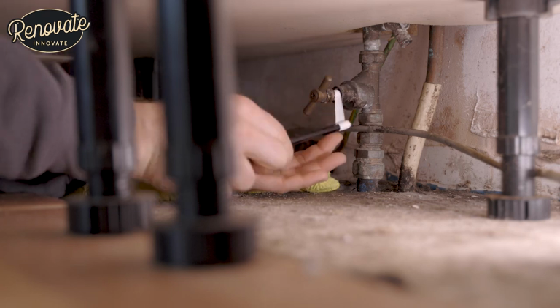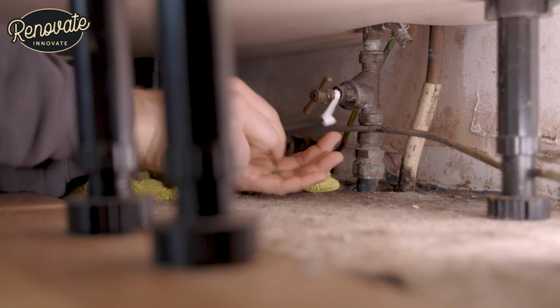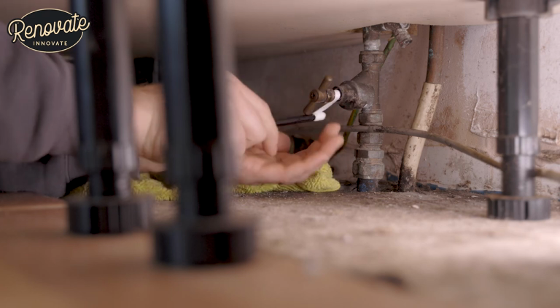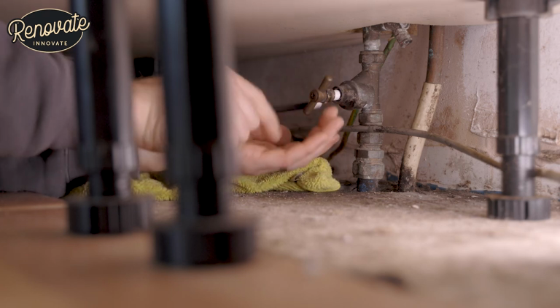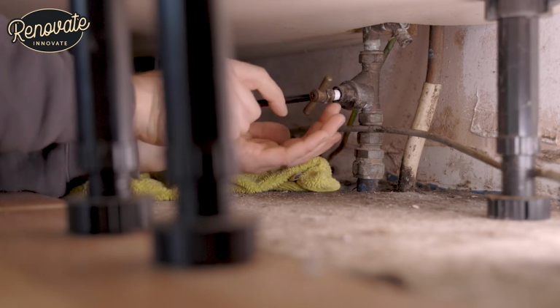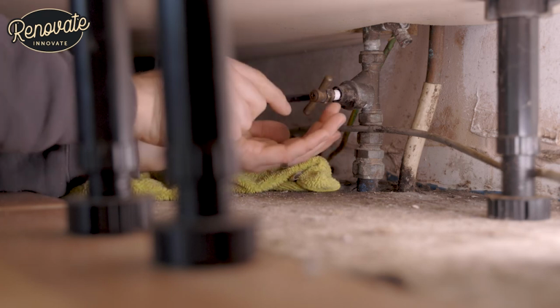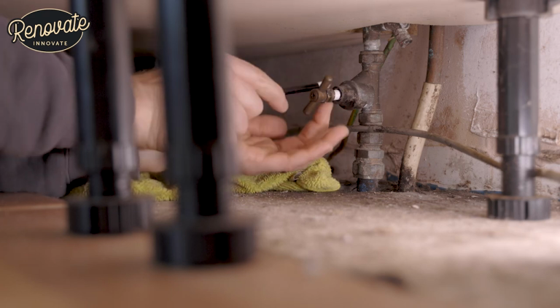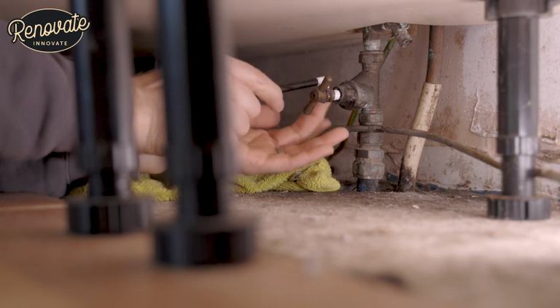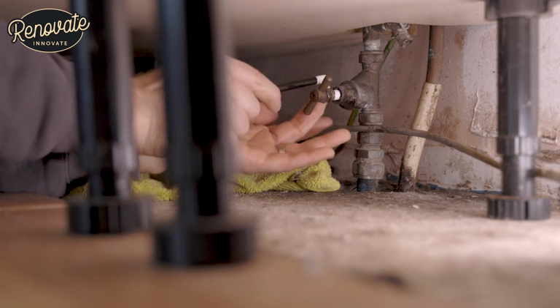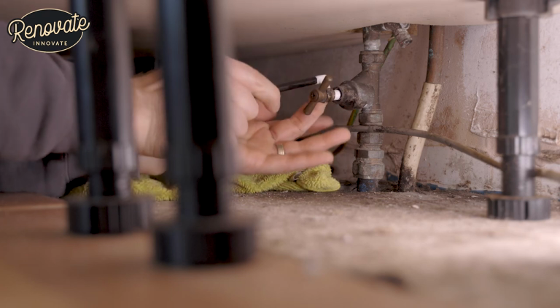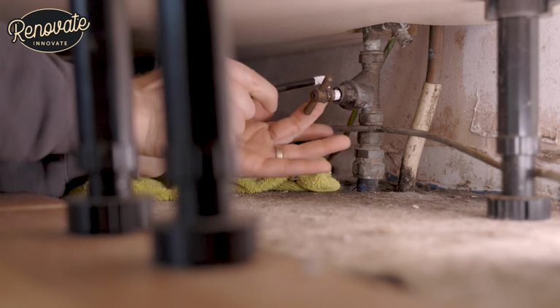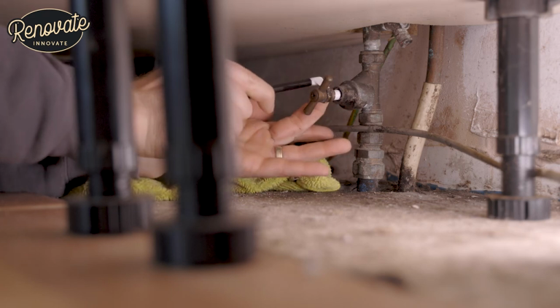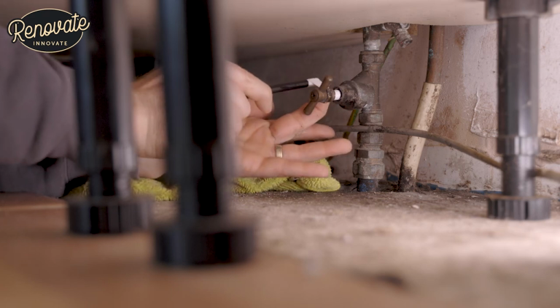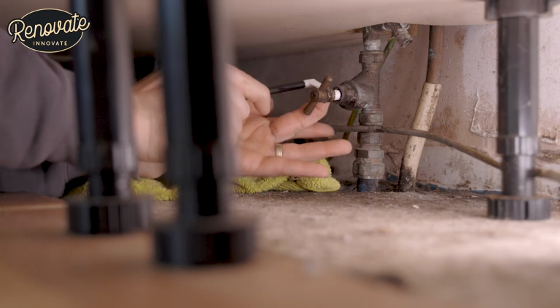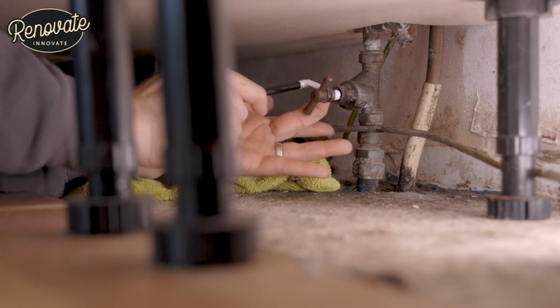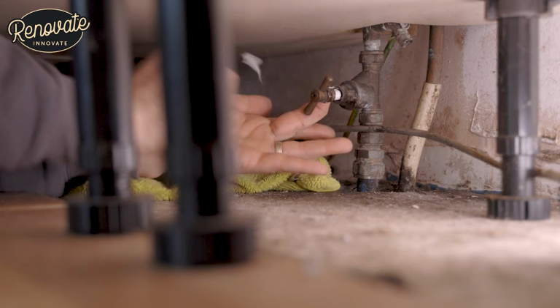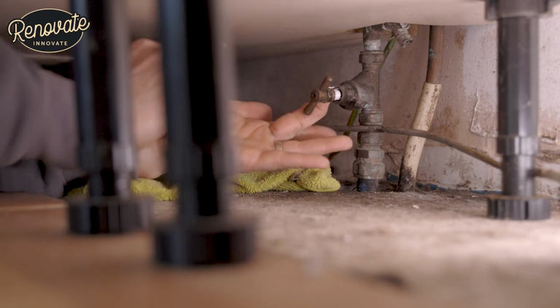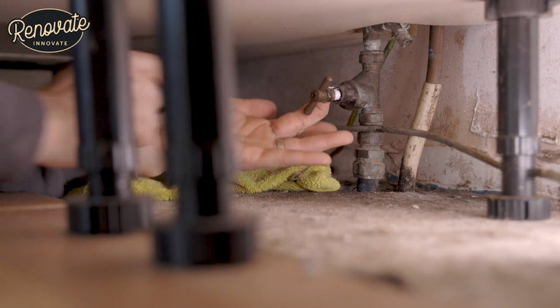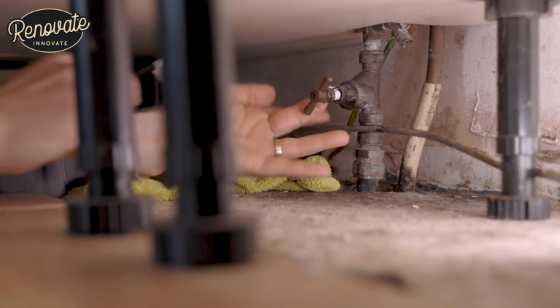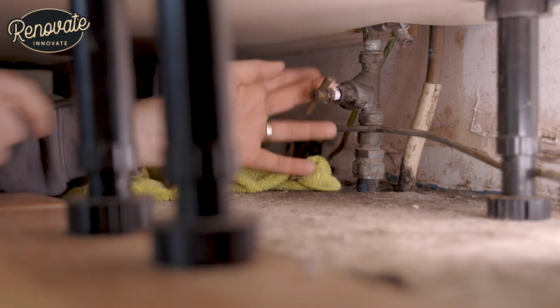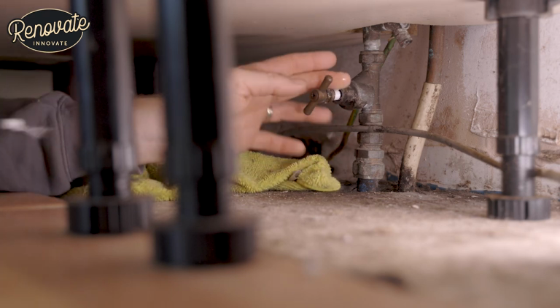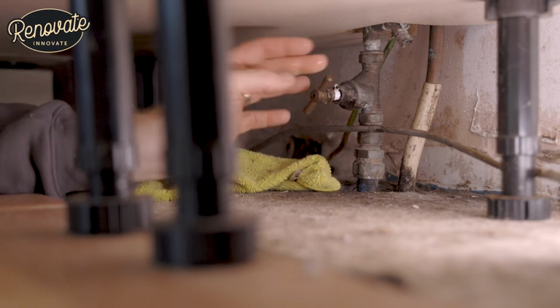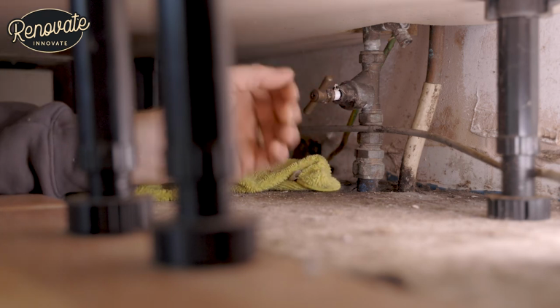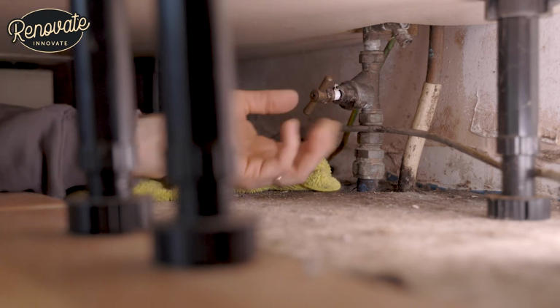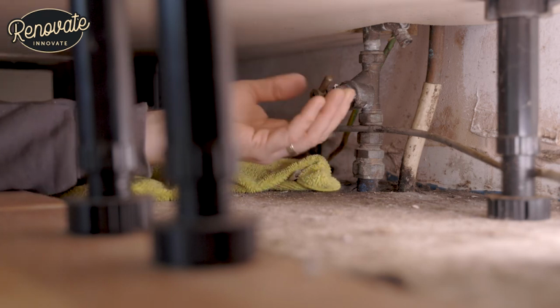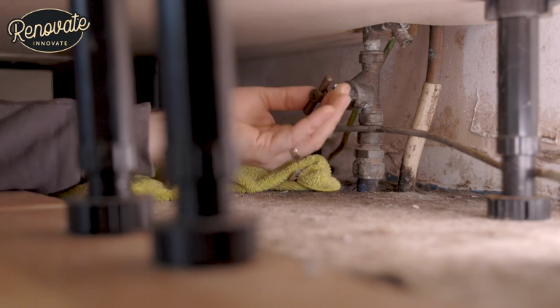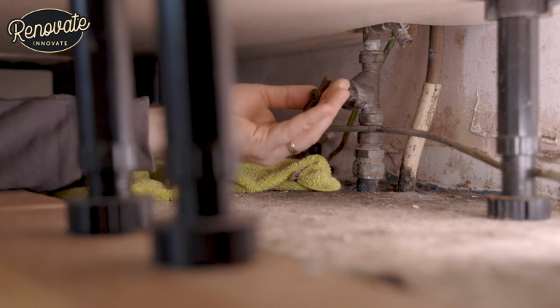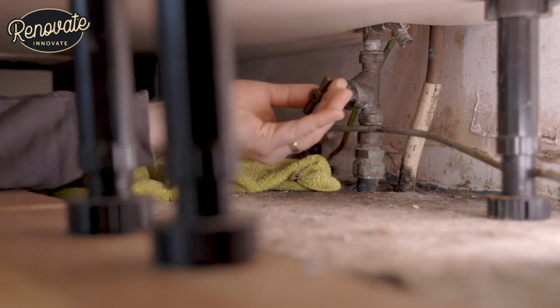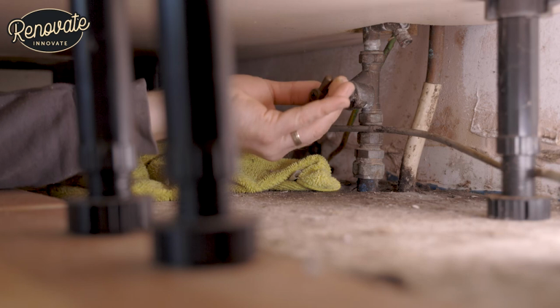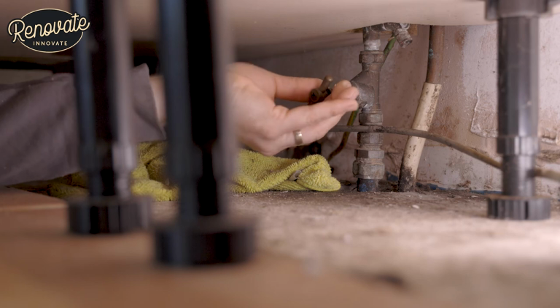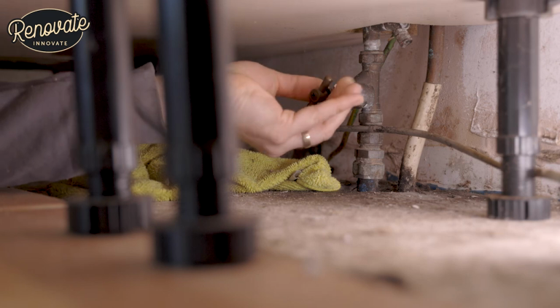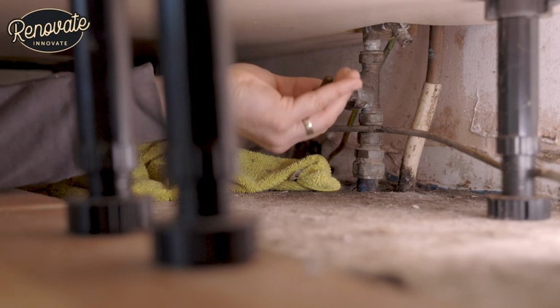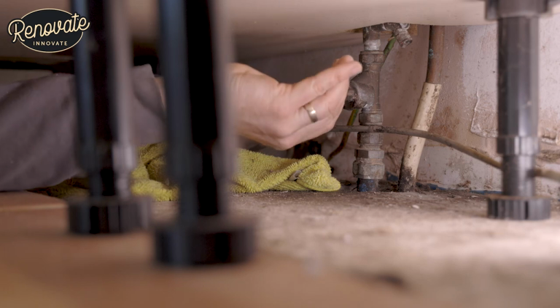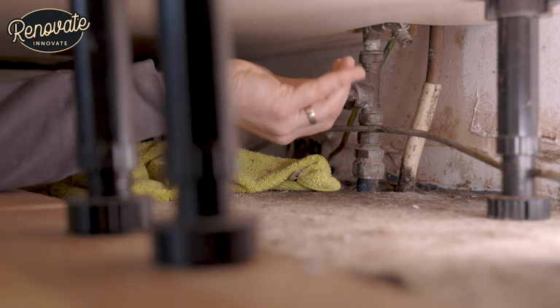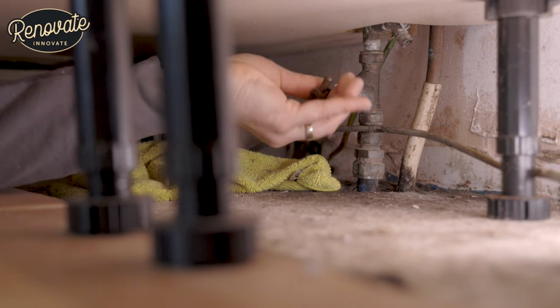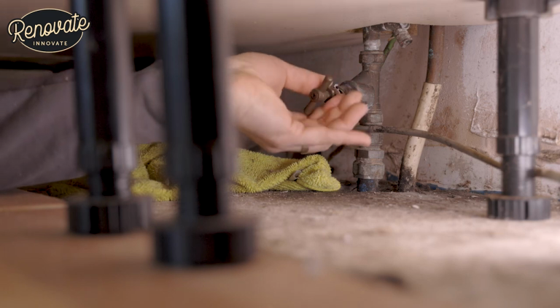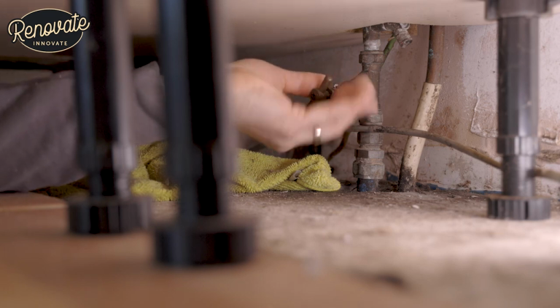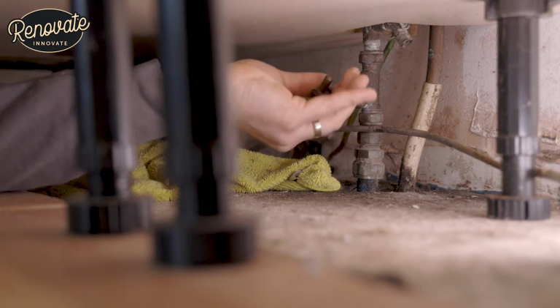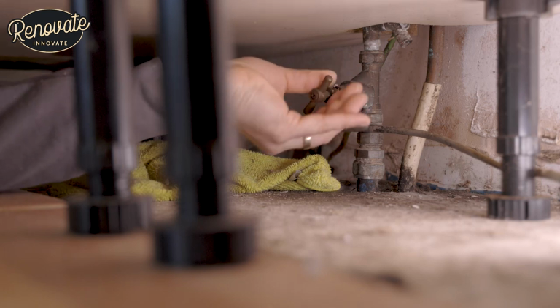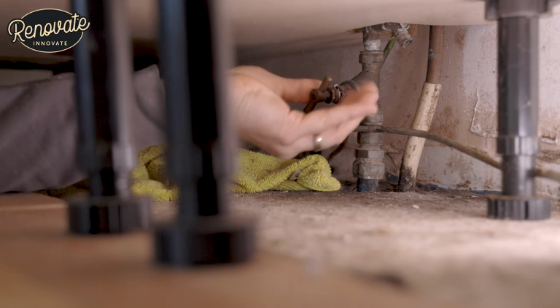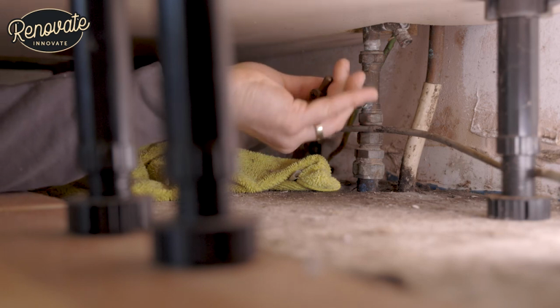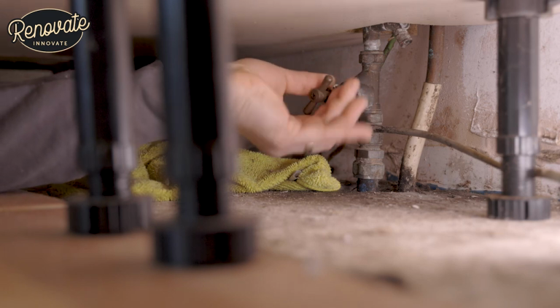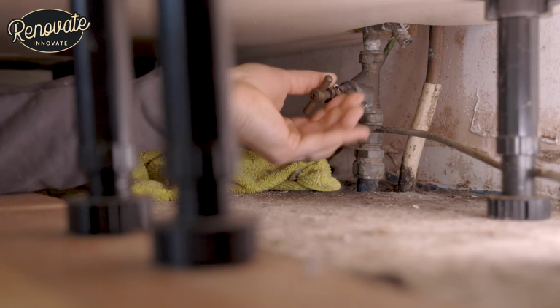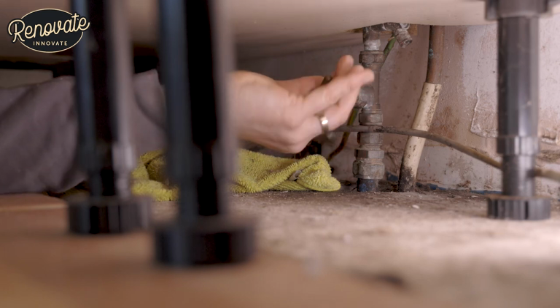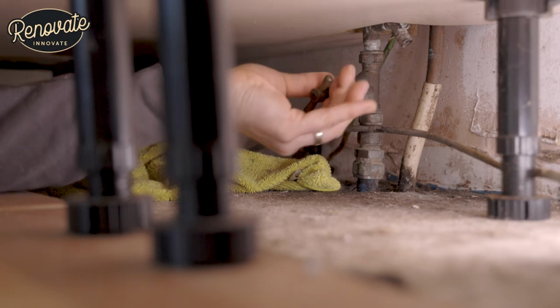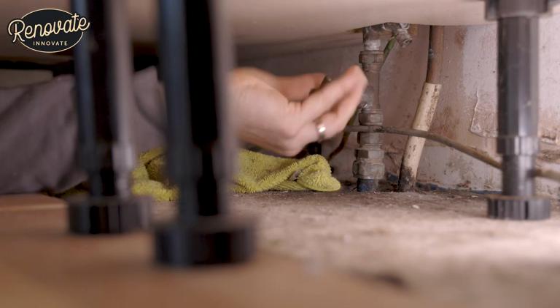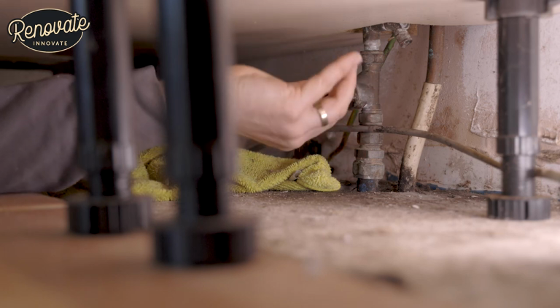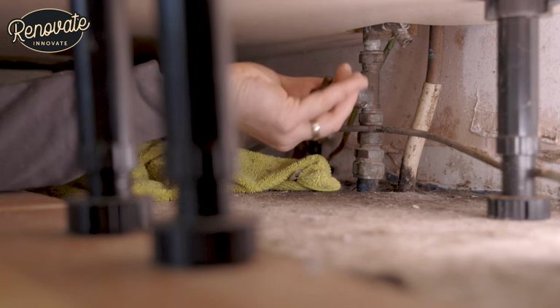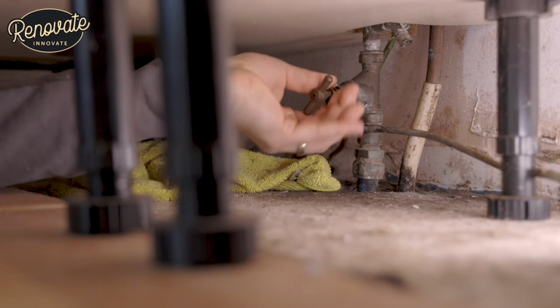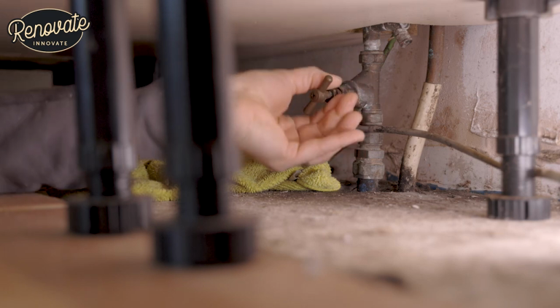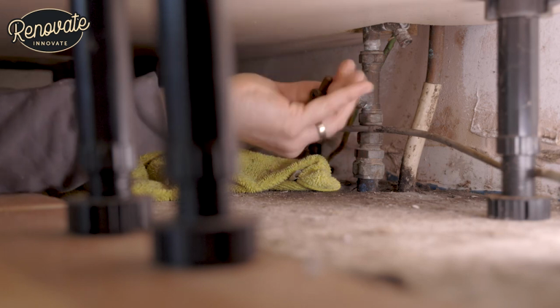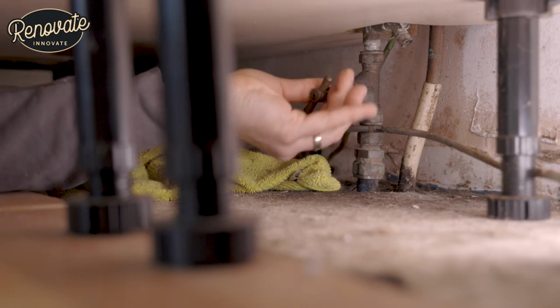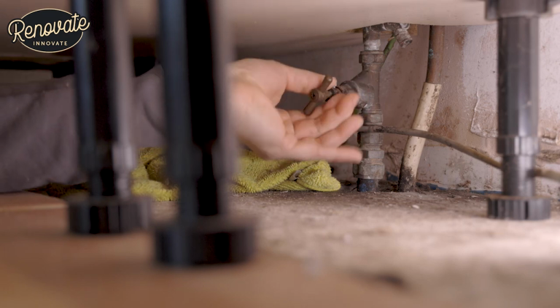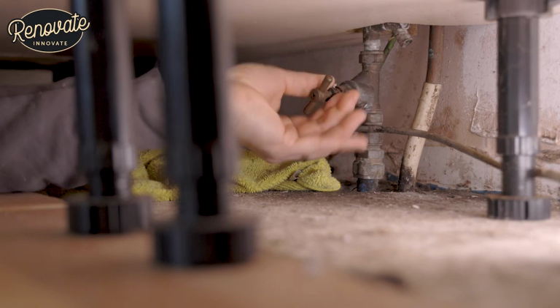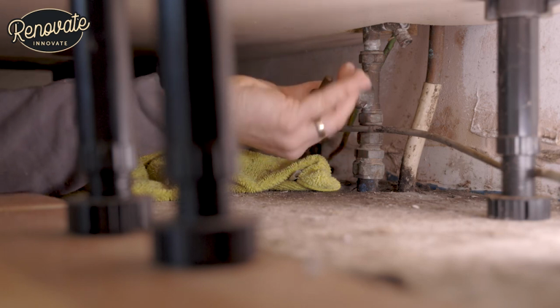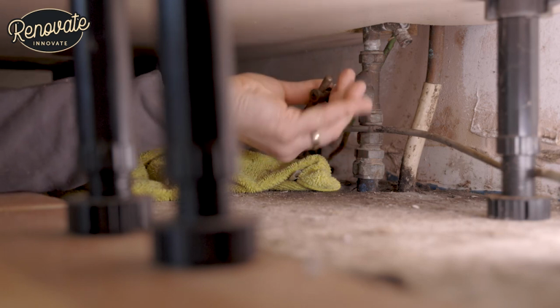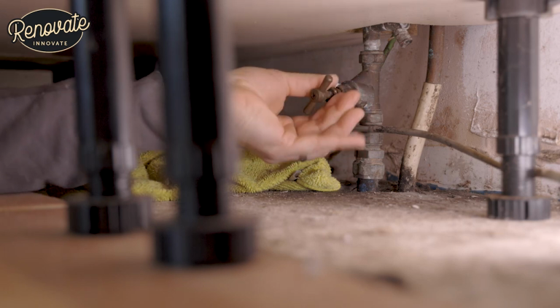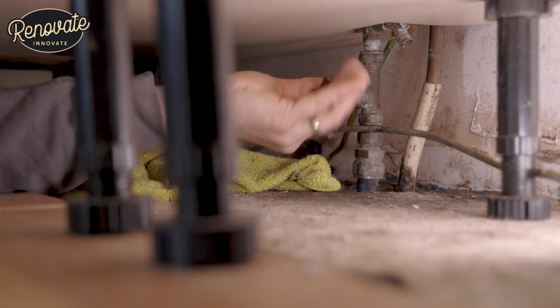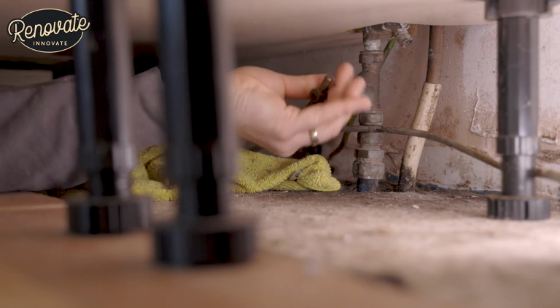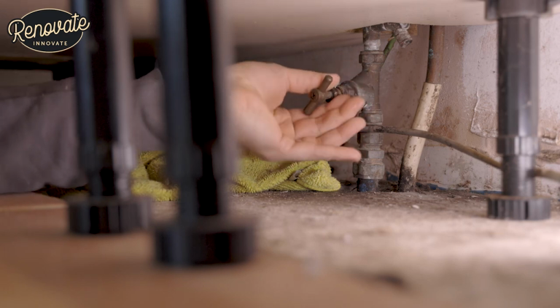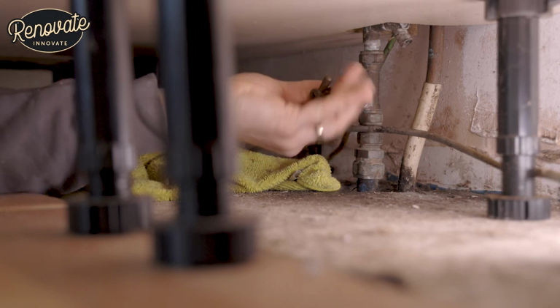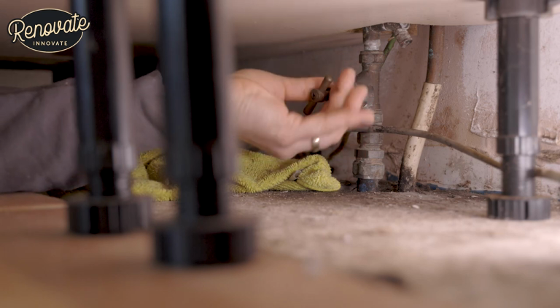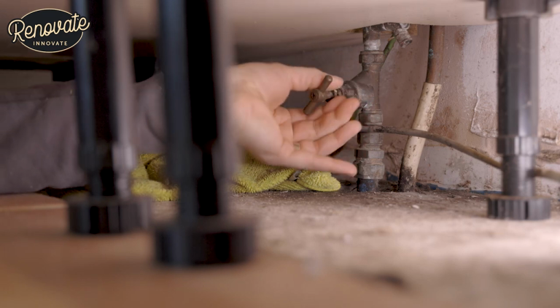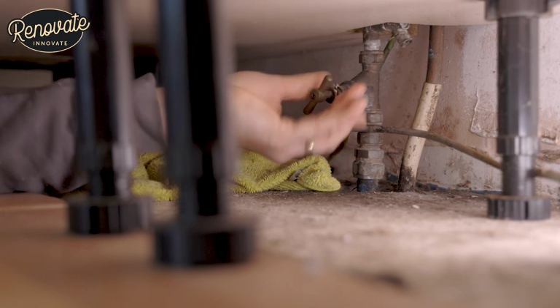There you go. That's five turns around there. That should be adequate. Now we'll just tighten this up.